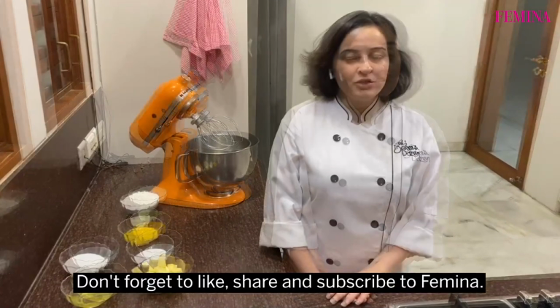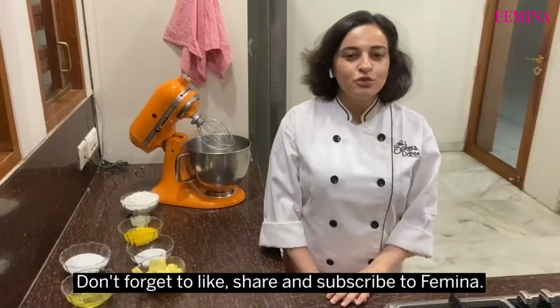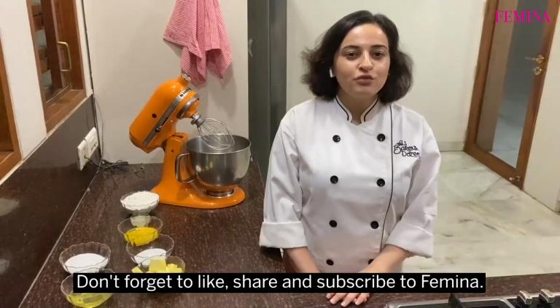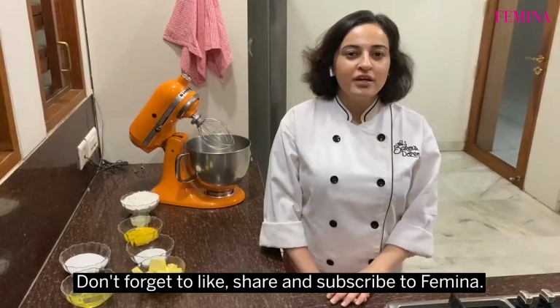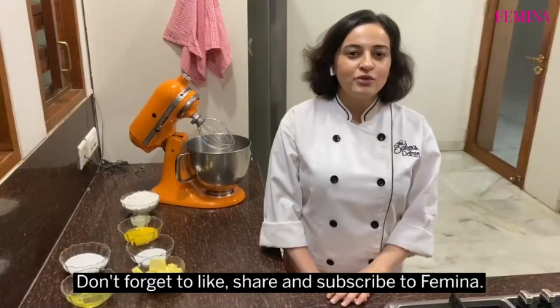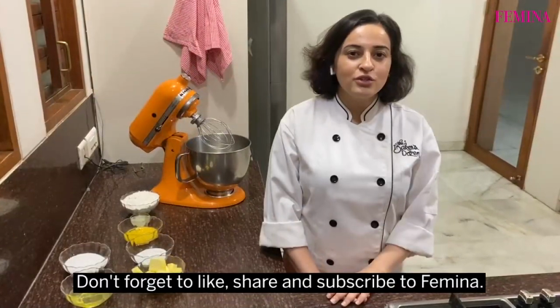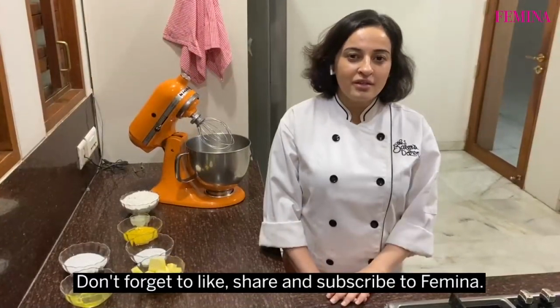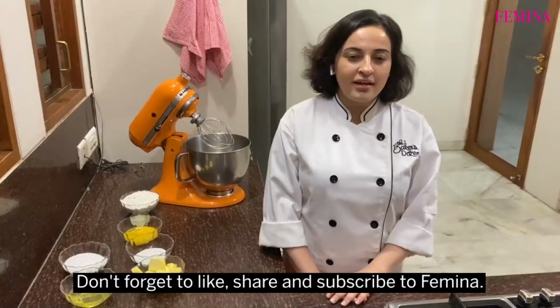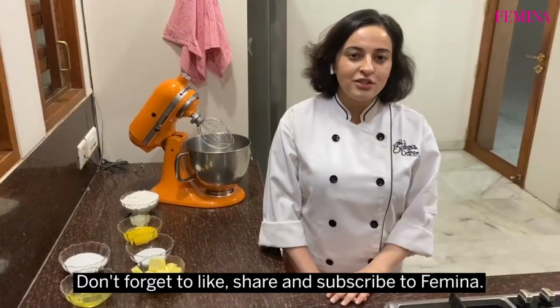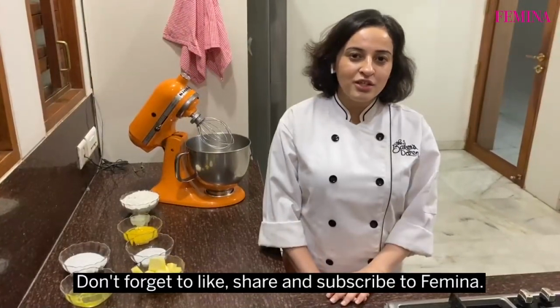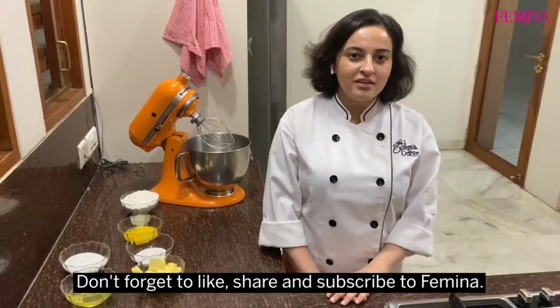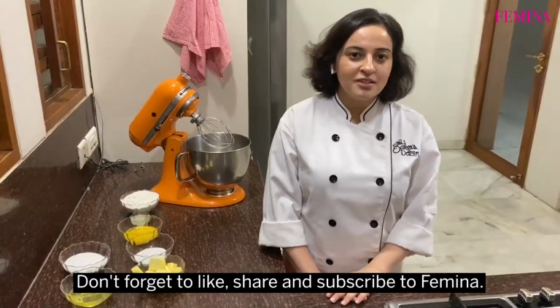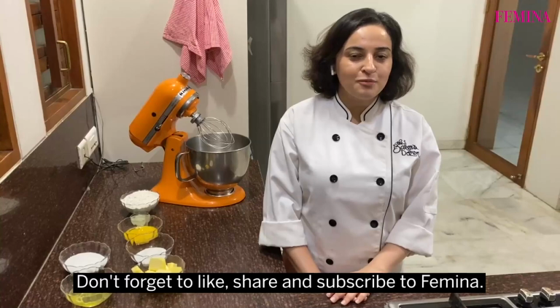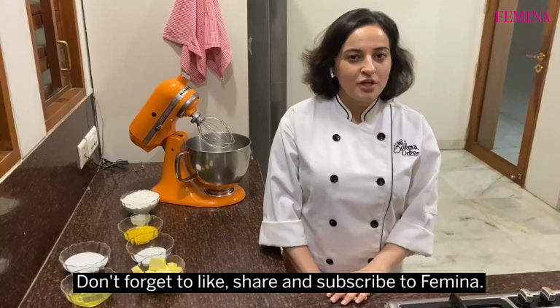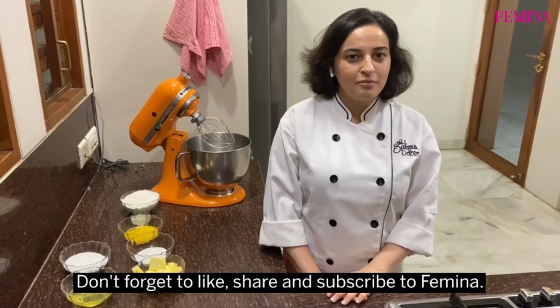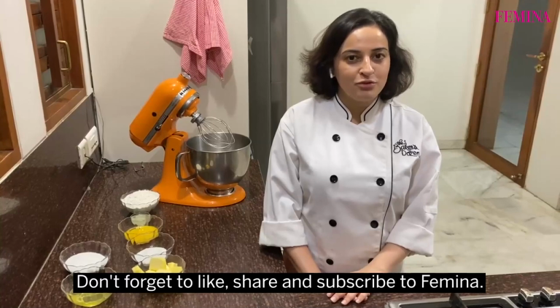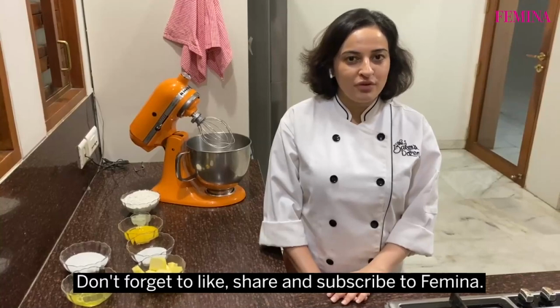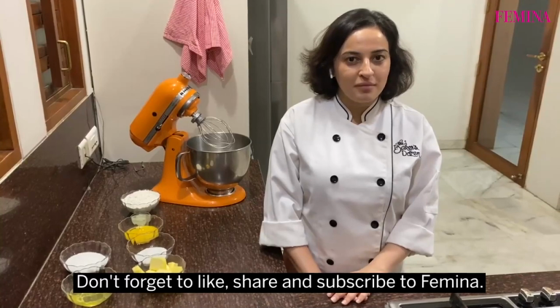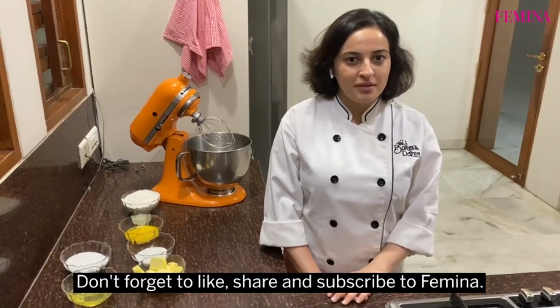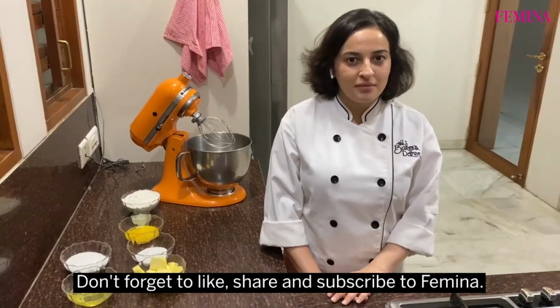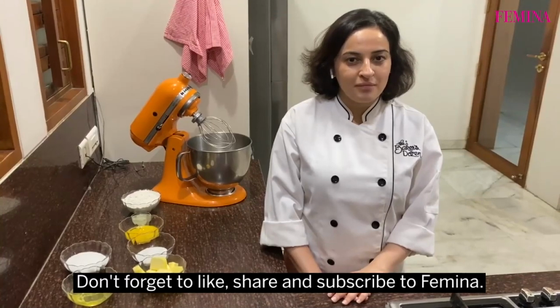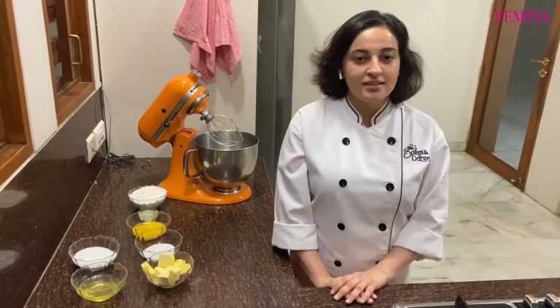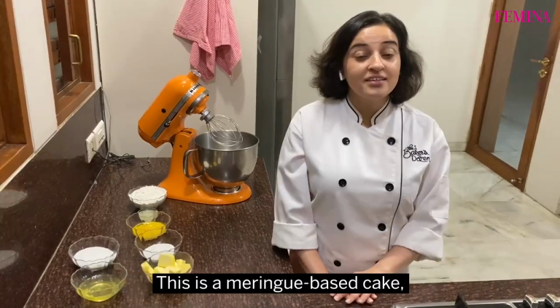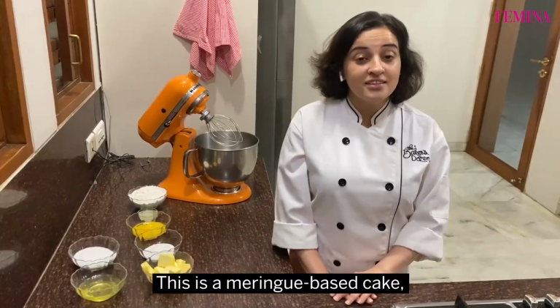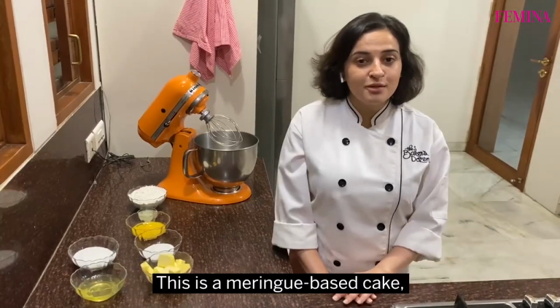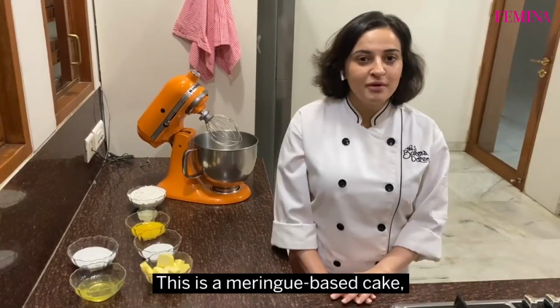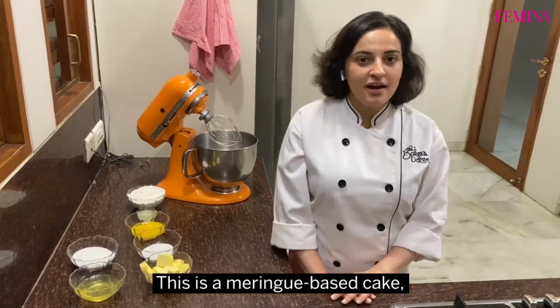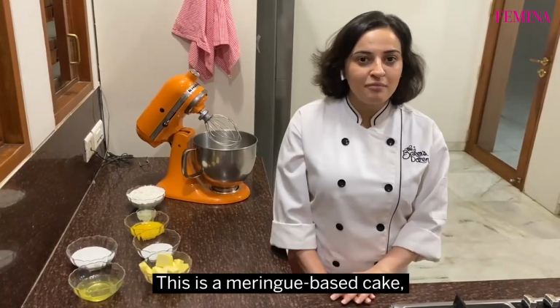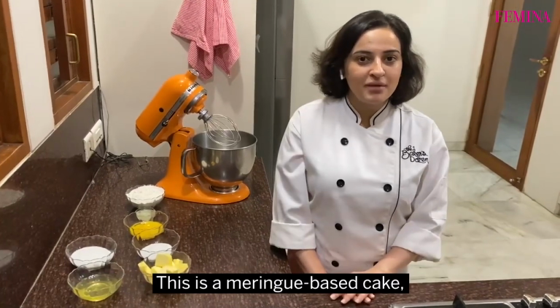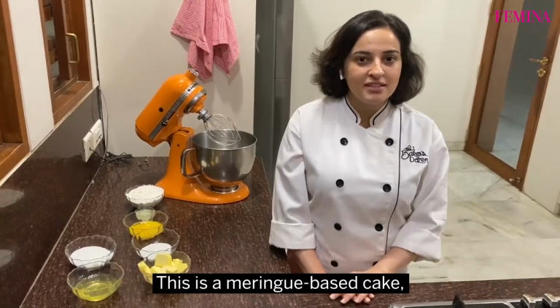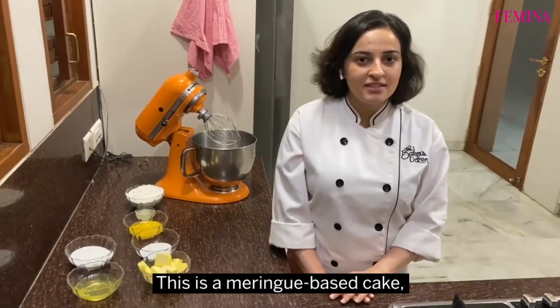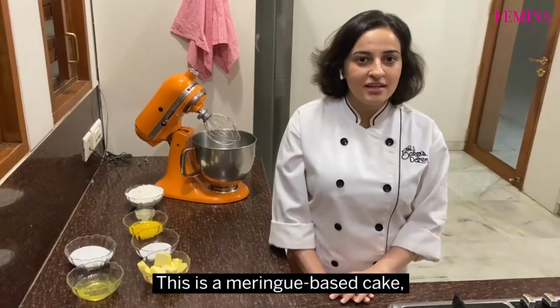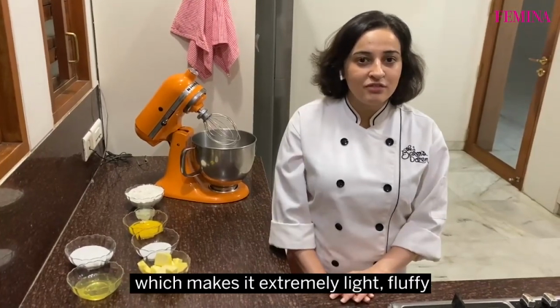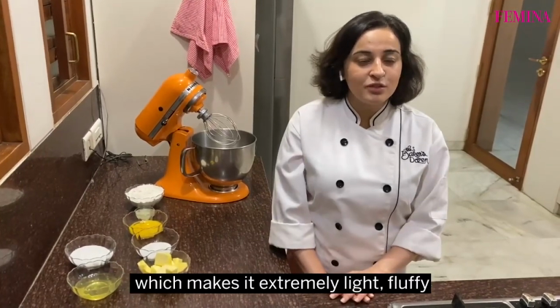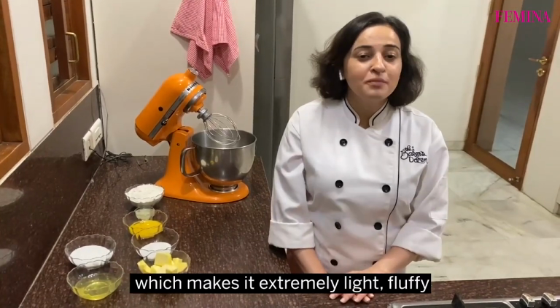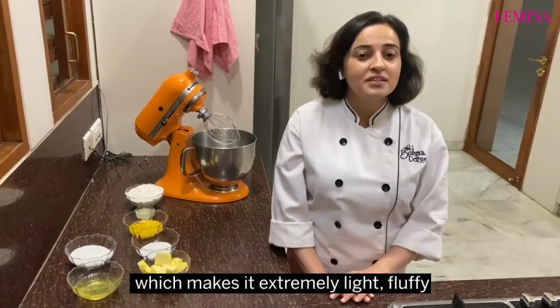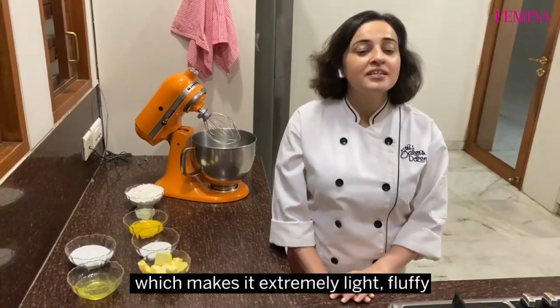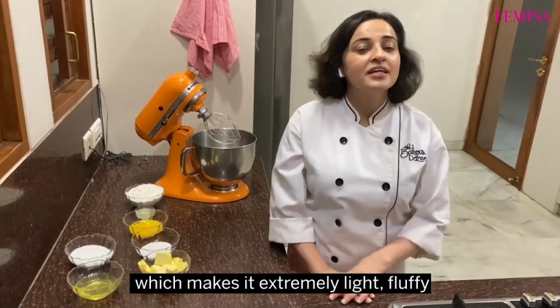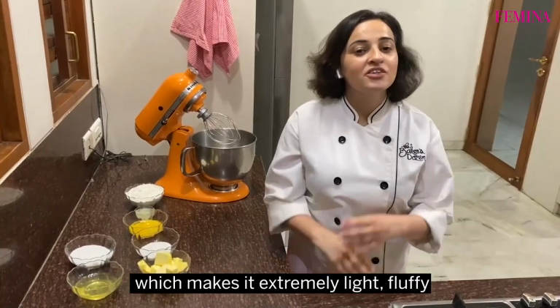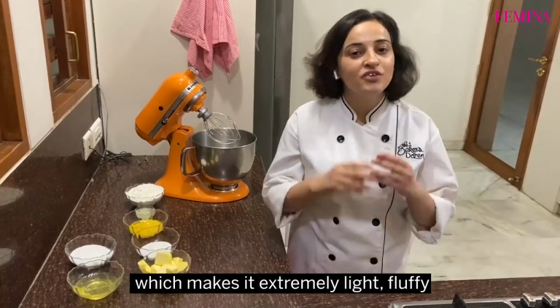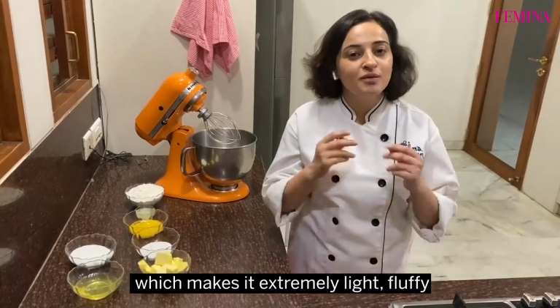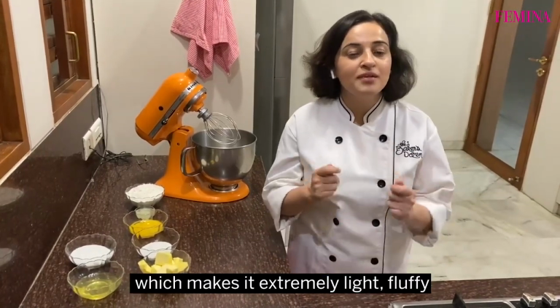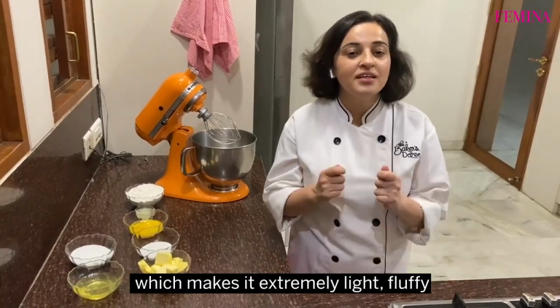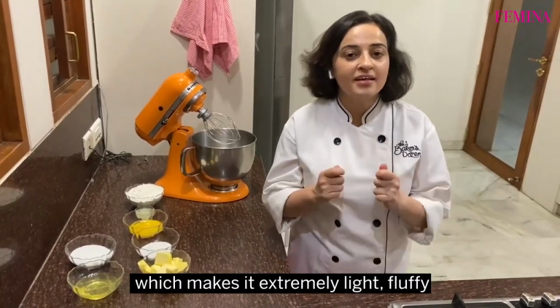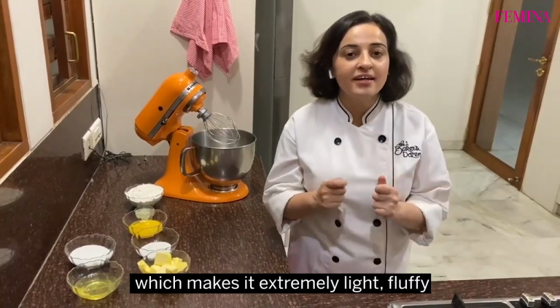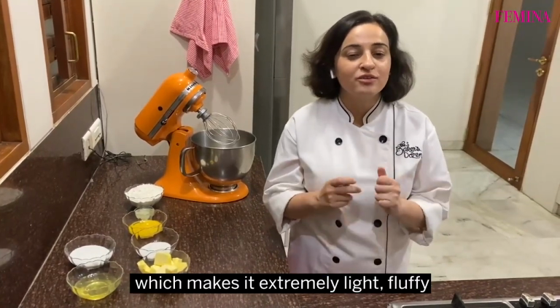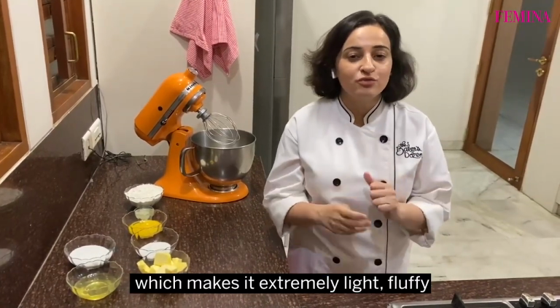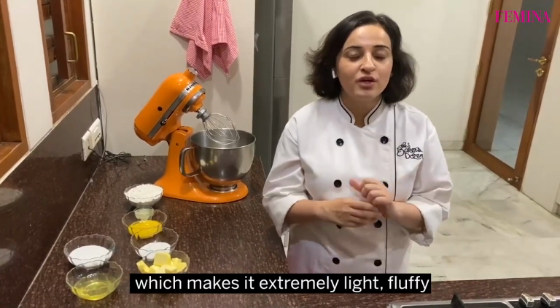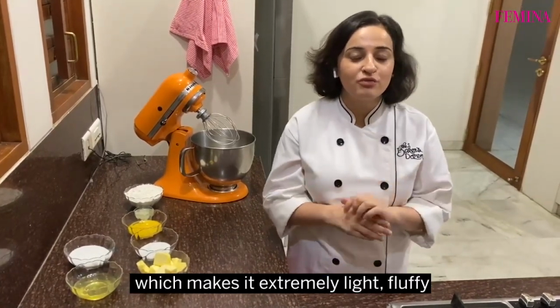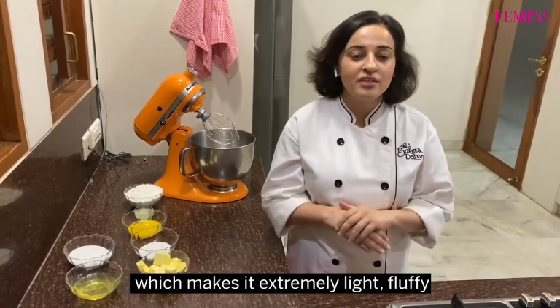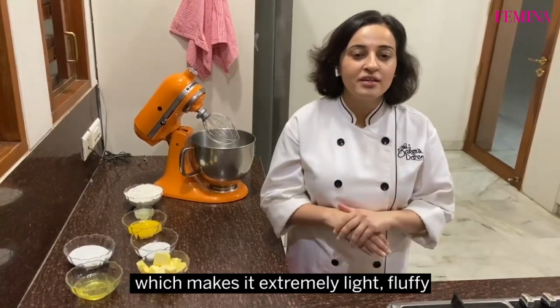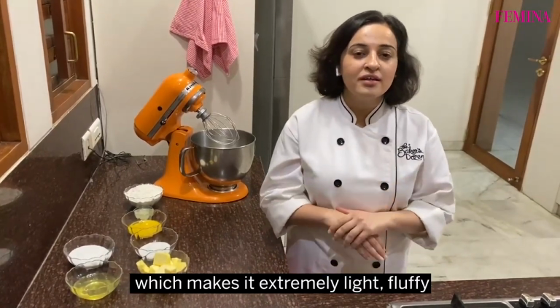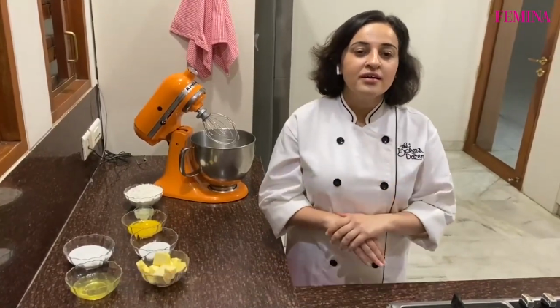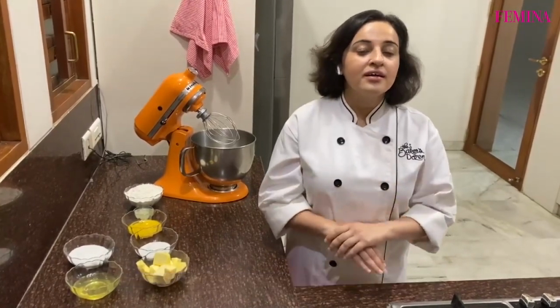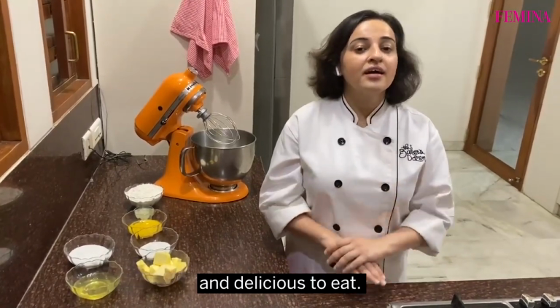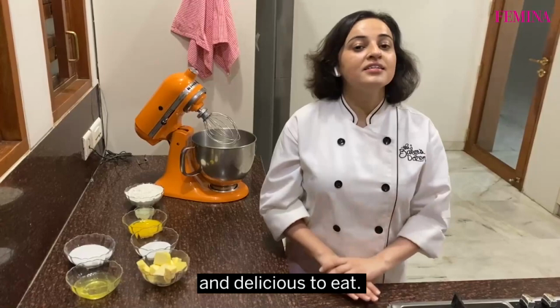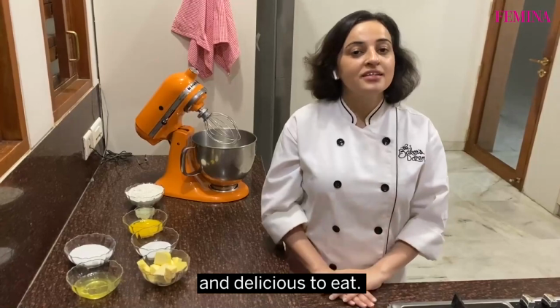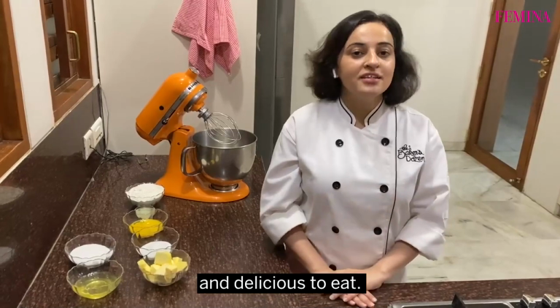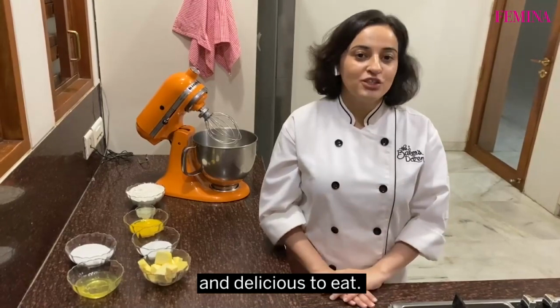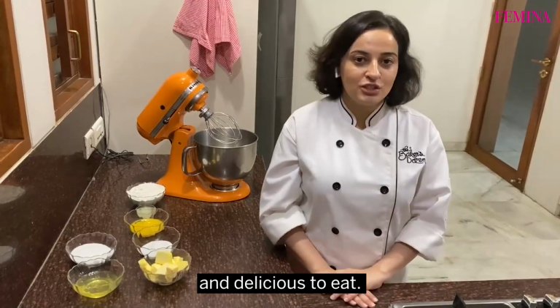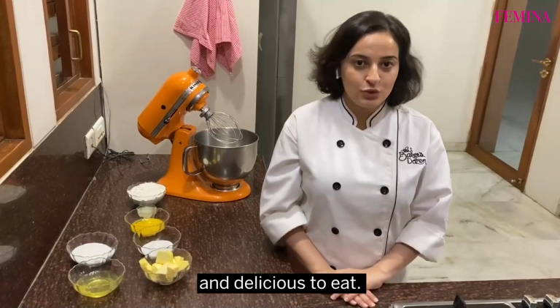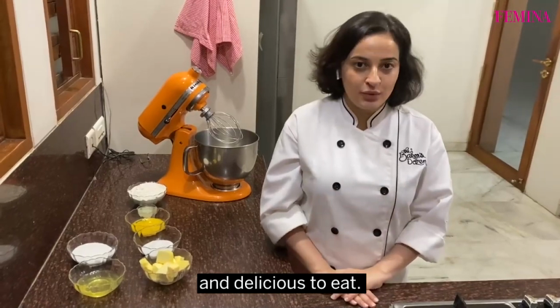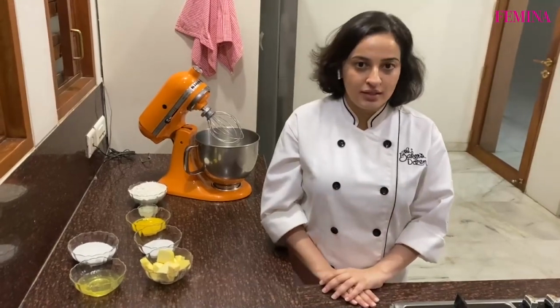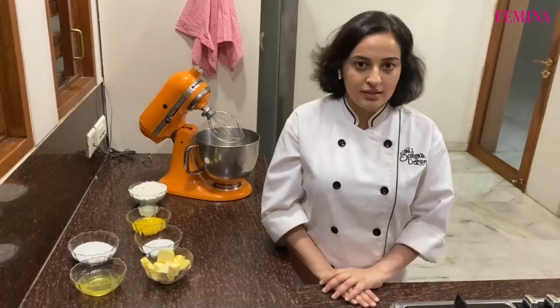Don't forget to like, share and subscribe to Femina. This is a meringue-based cake which makes it extremely light, fluffy and delicious to eat.